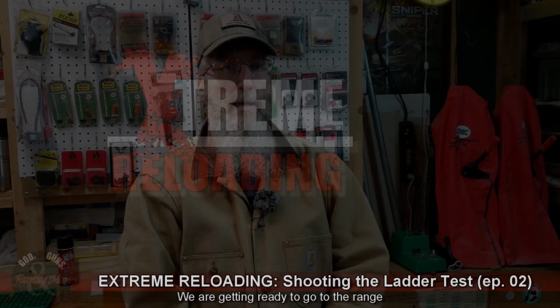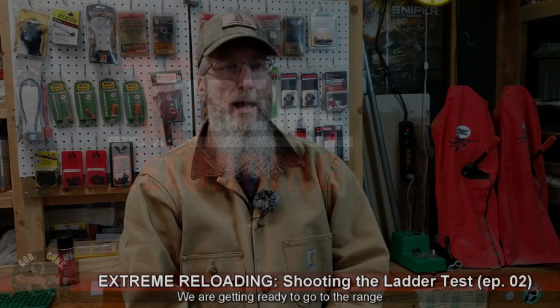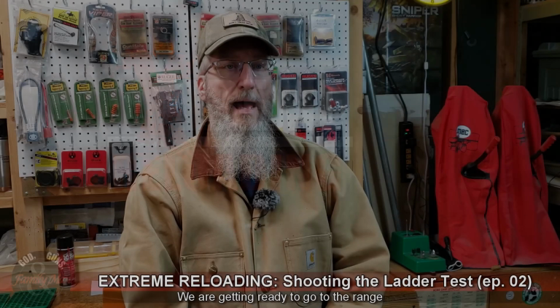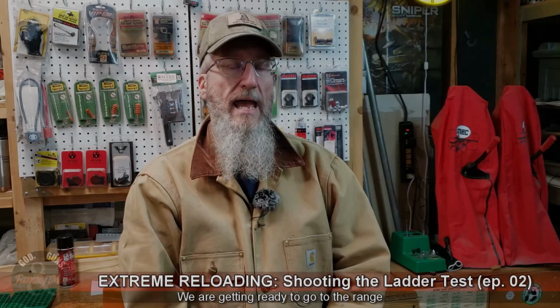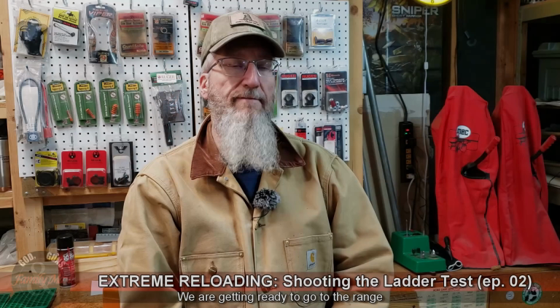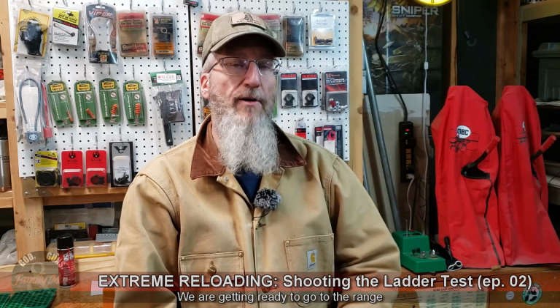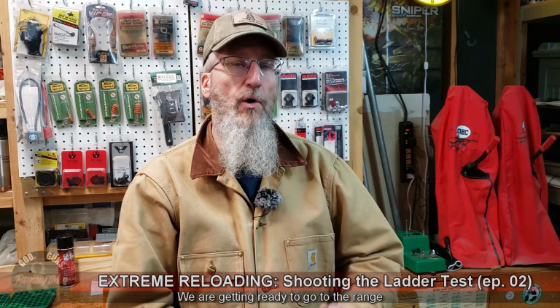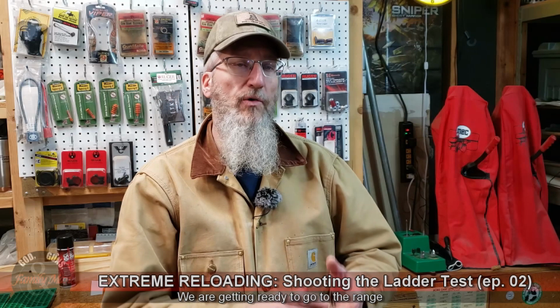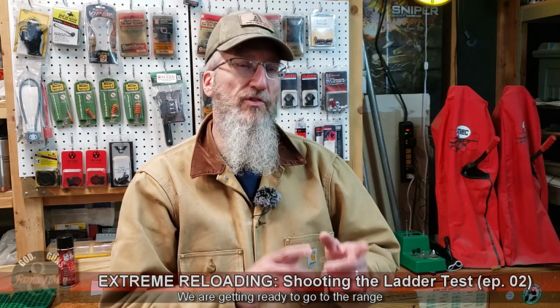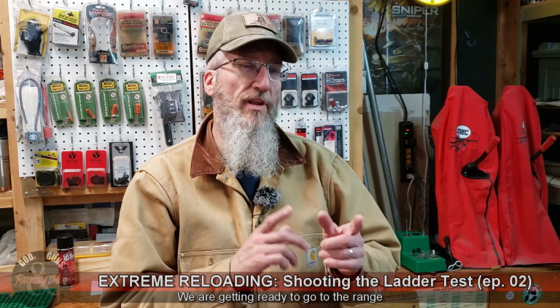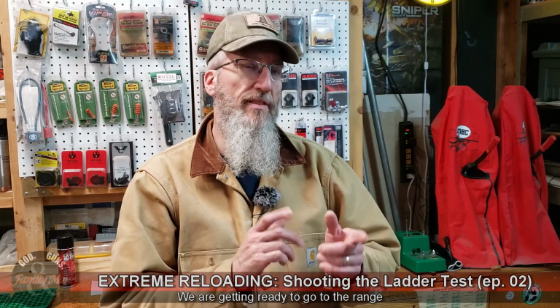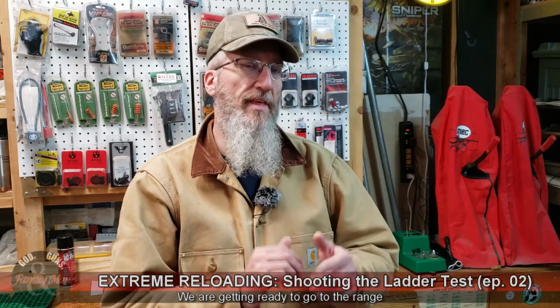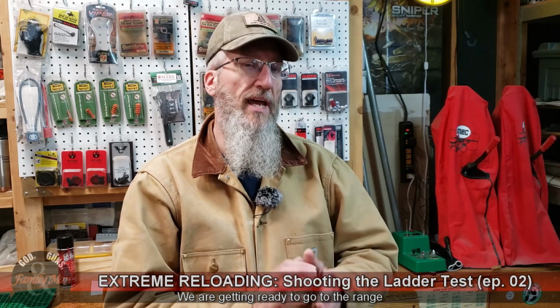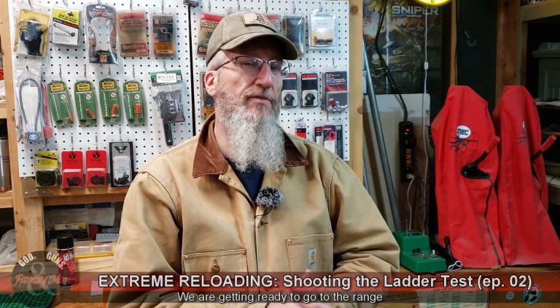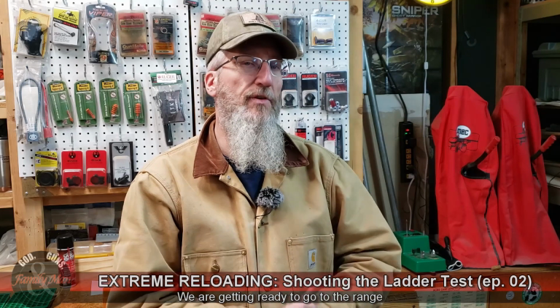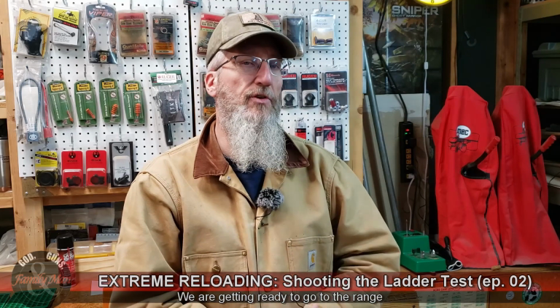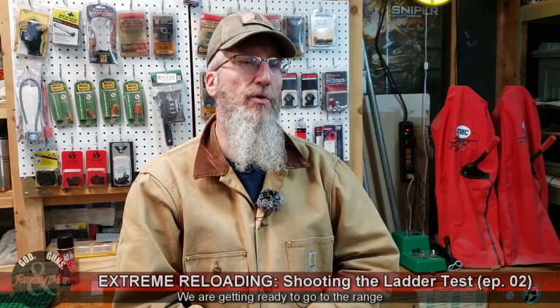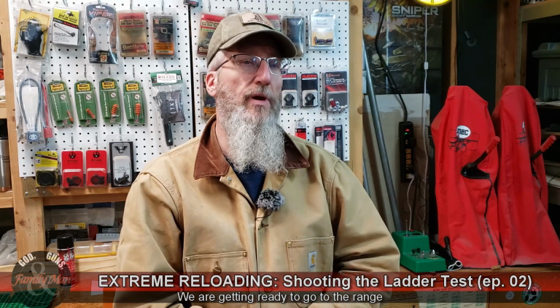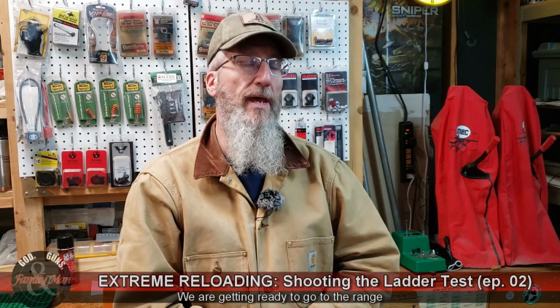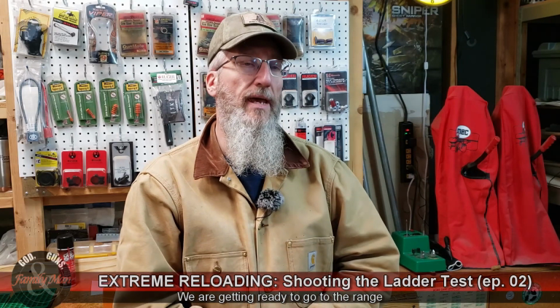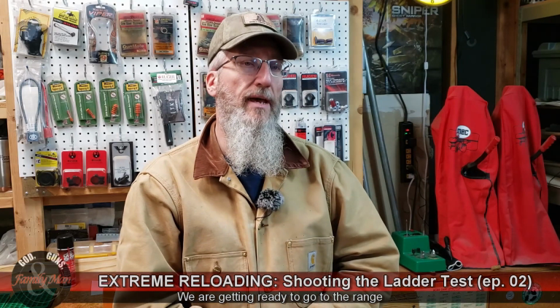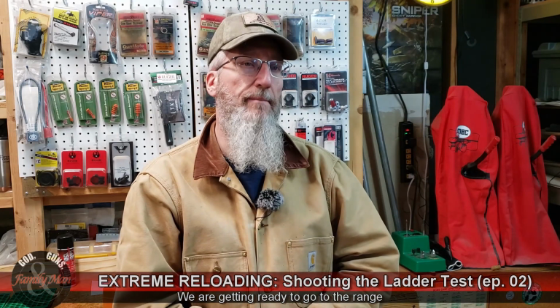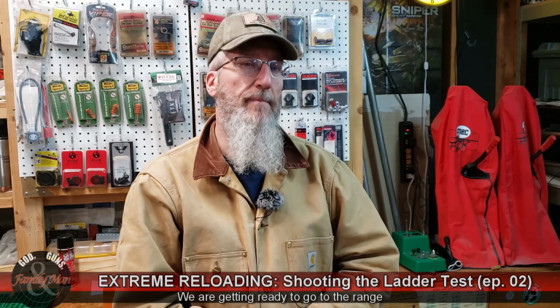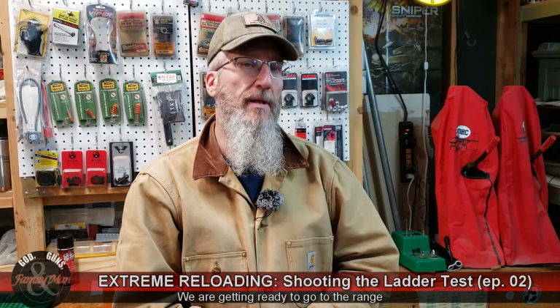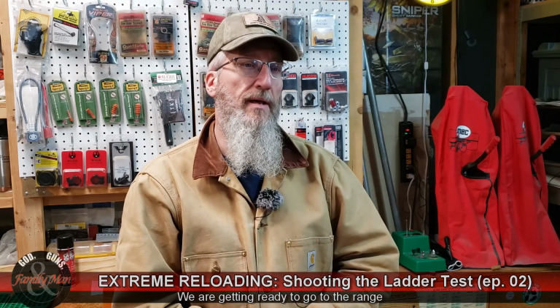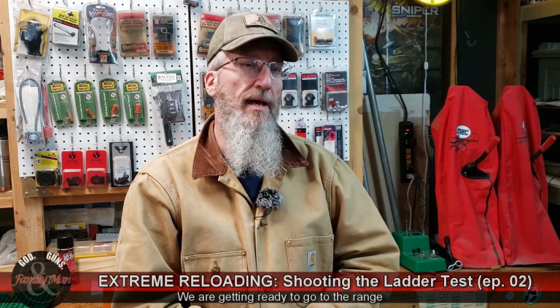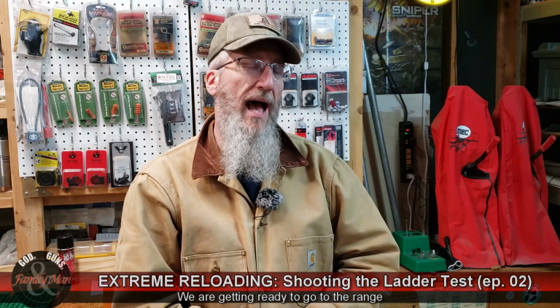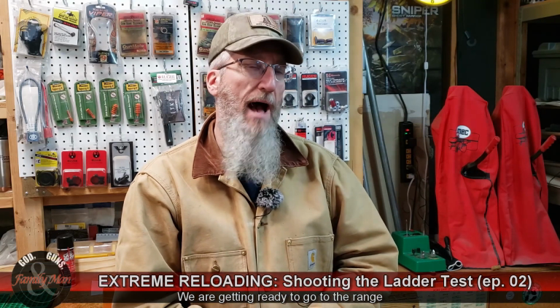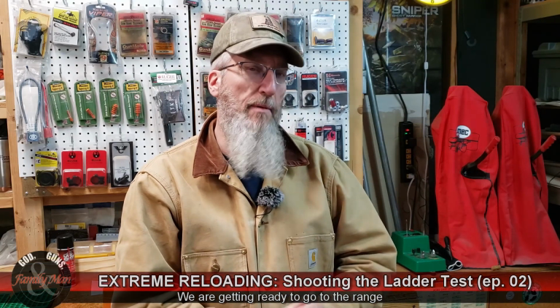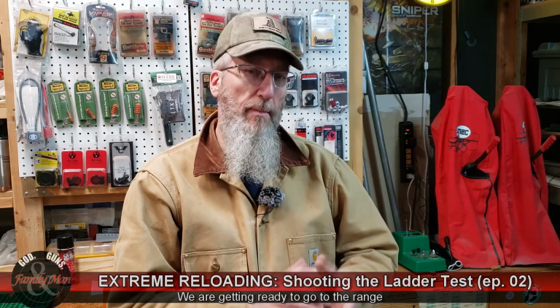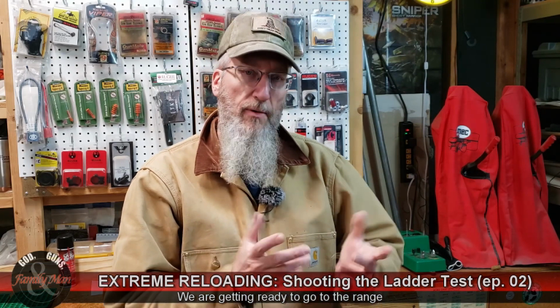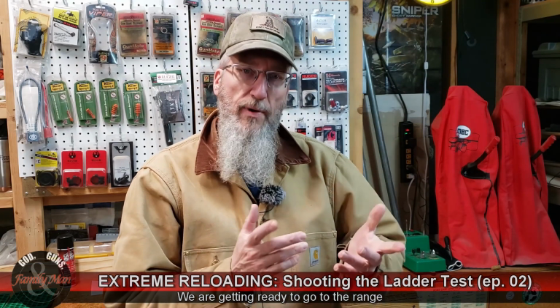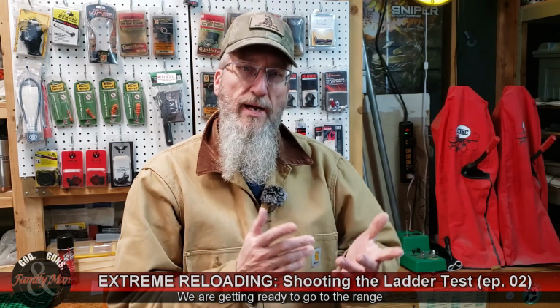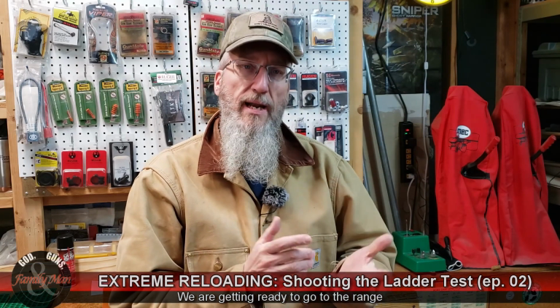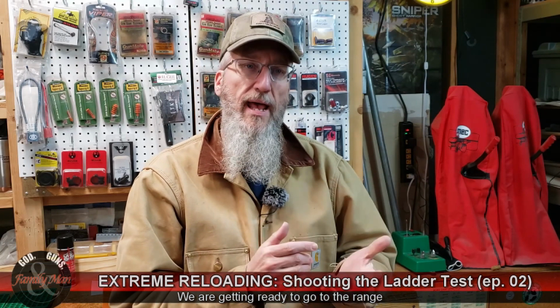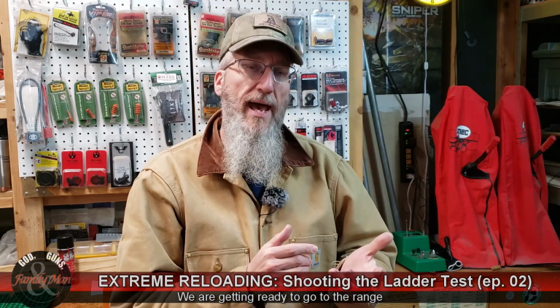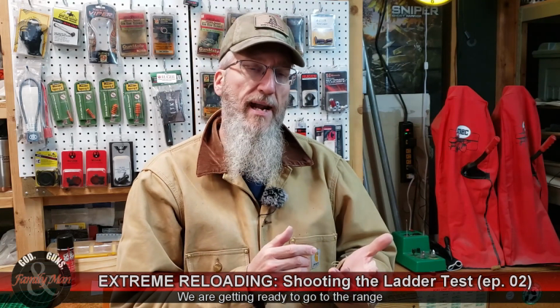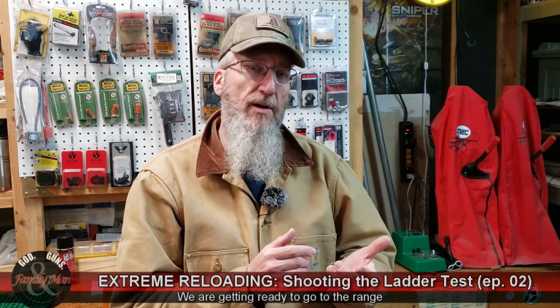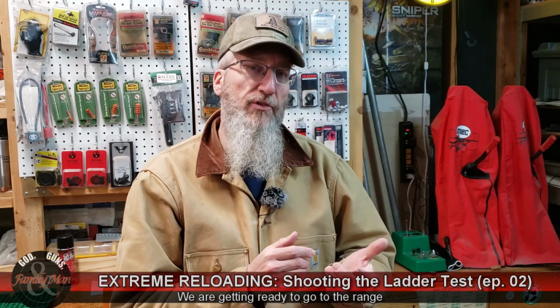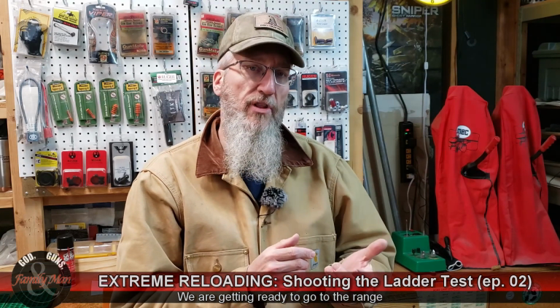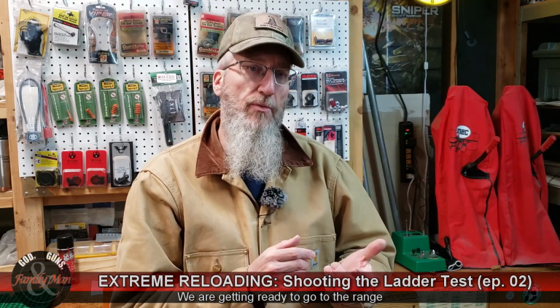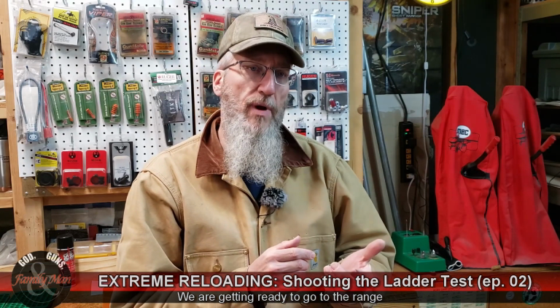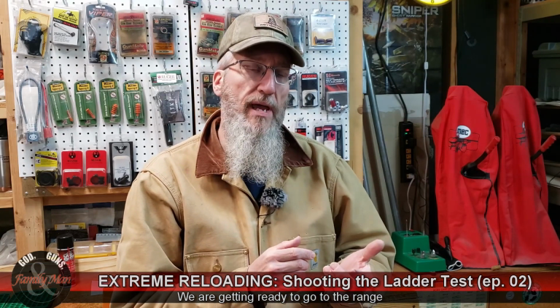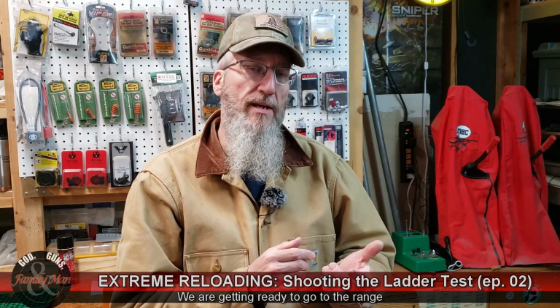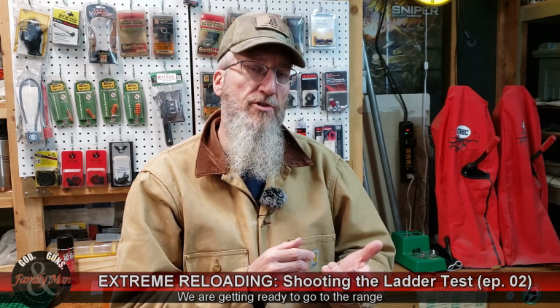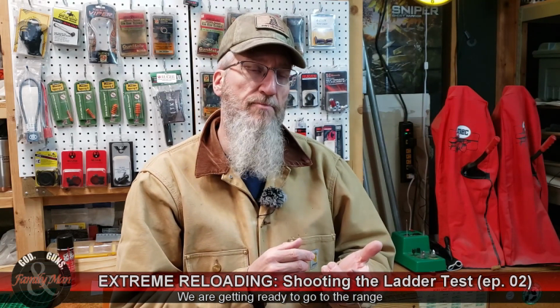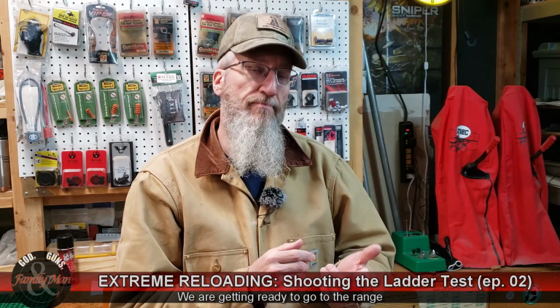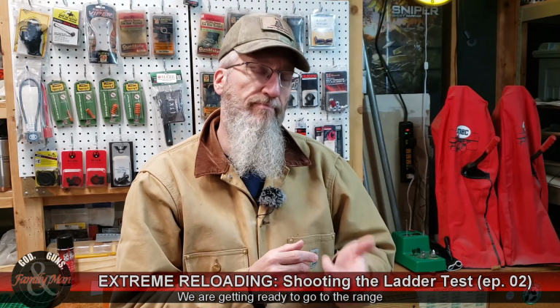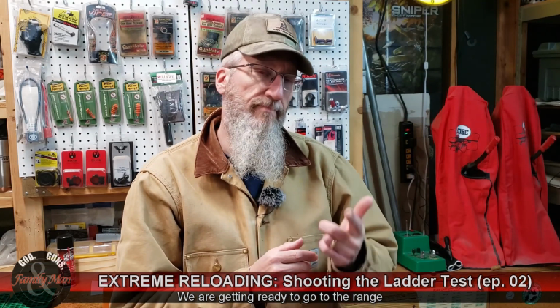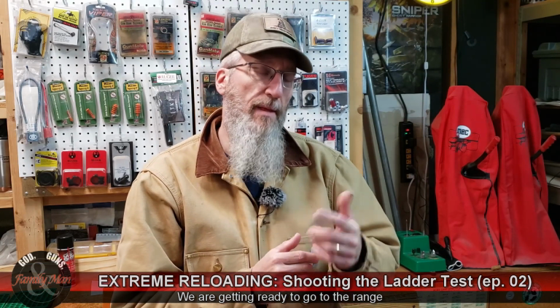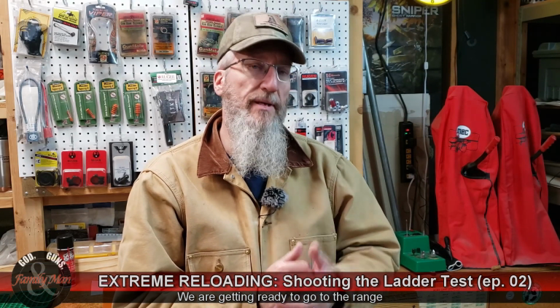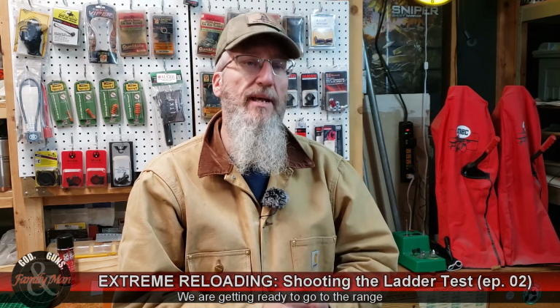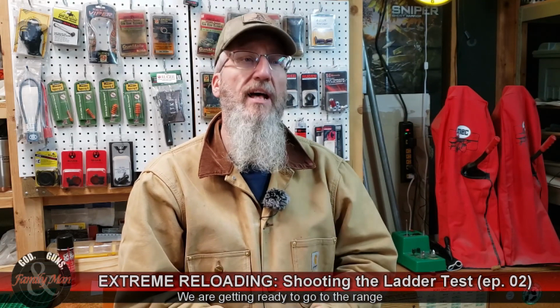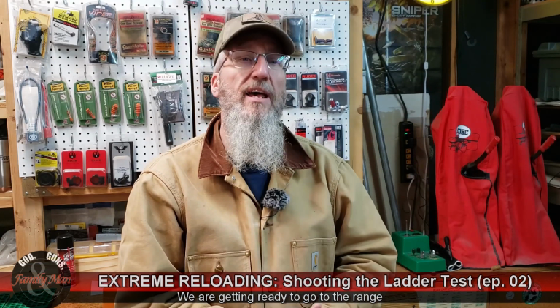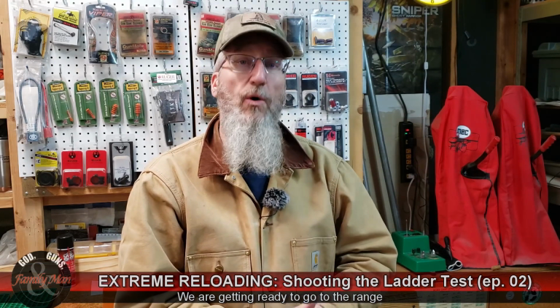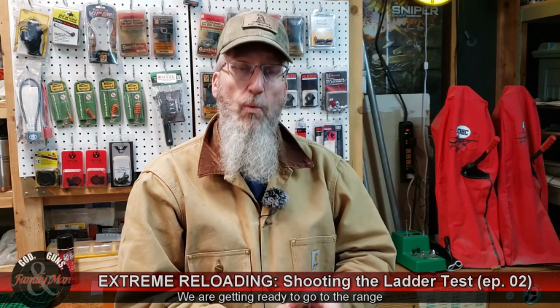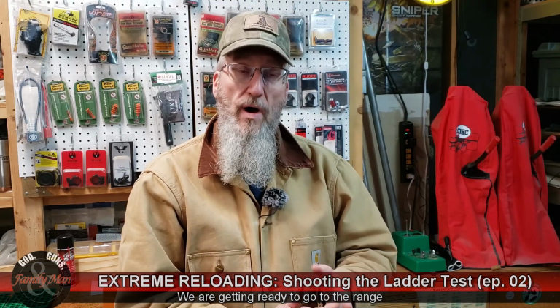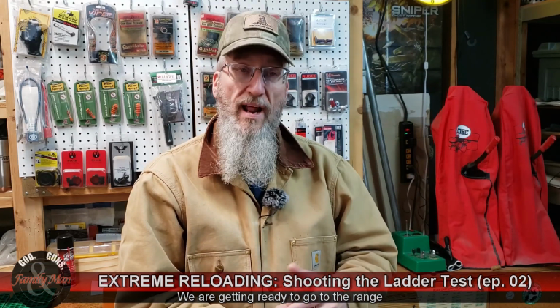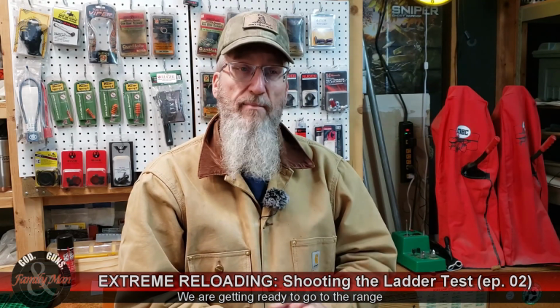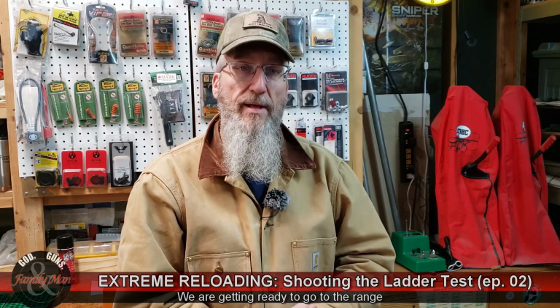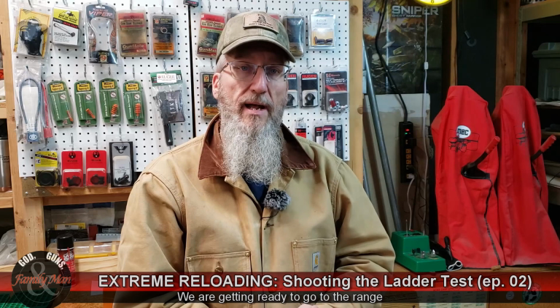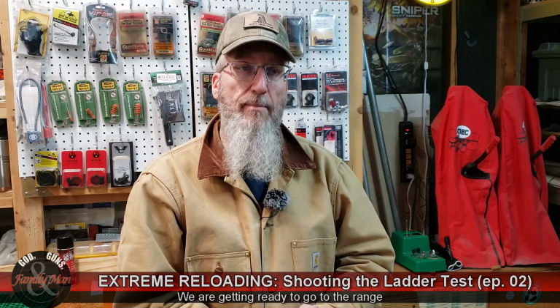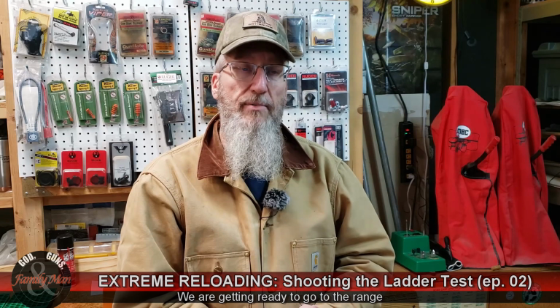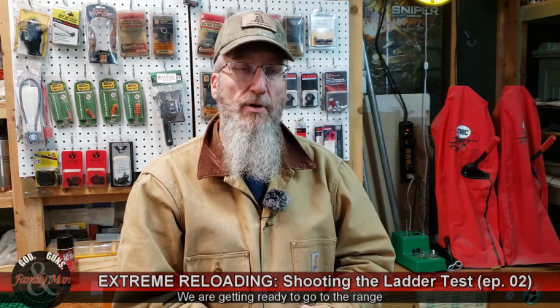Hey folks, thanks for tuning in. I'm about ready to head out to the range. Let me tell you what I've been up to.